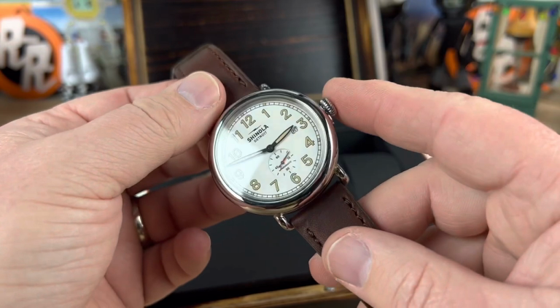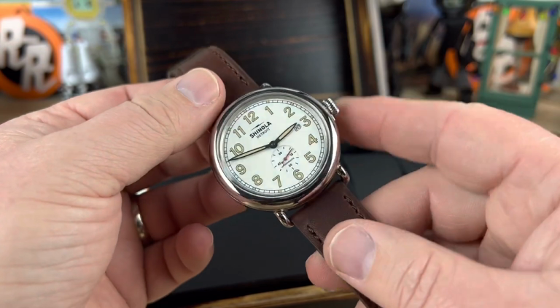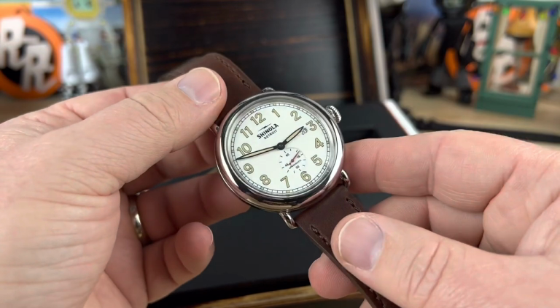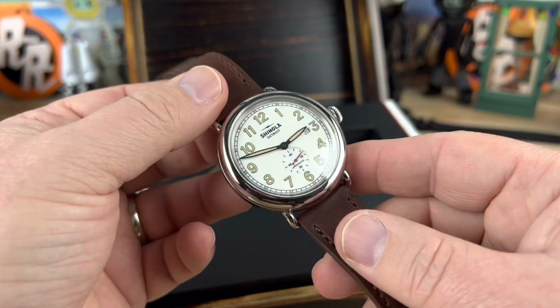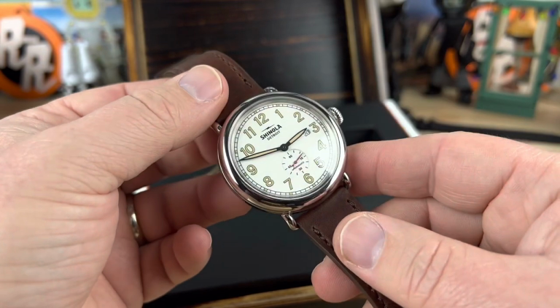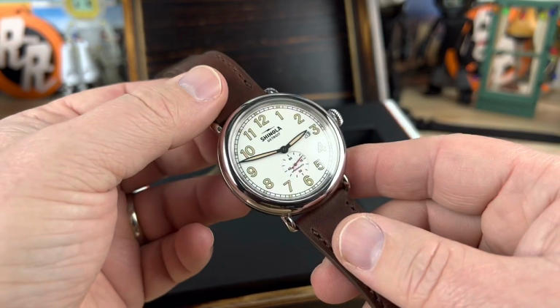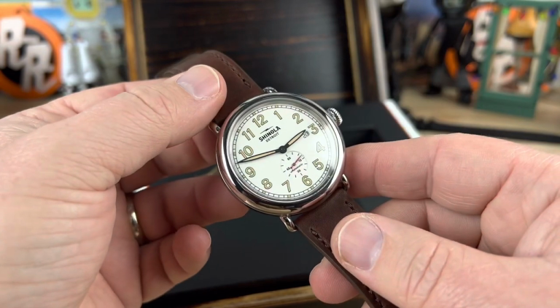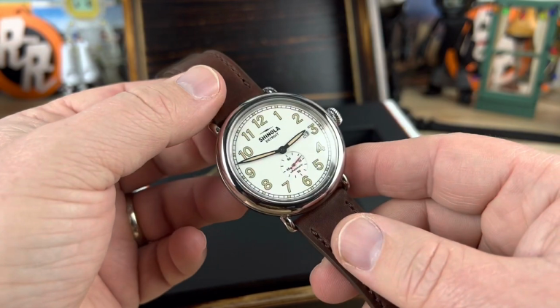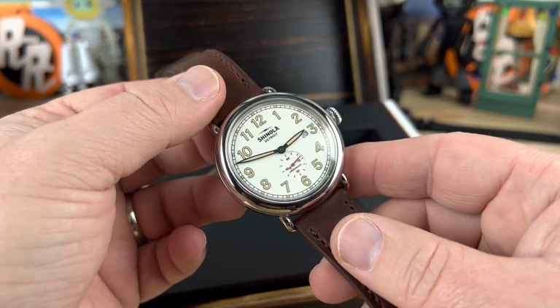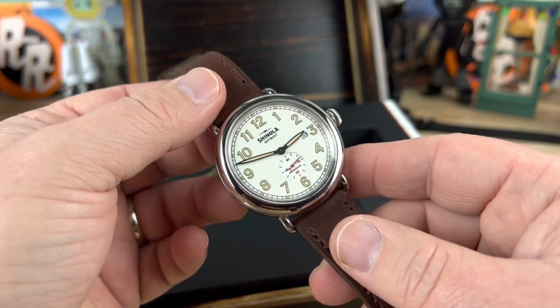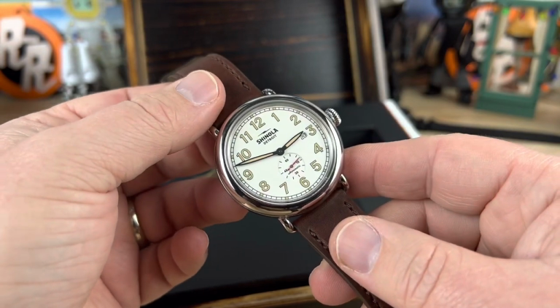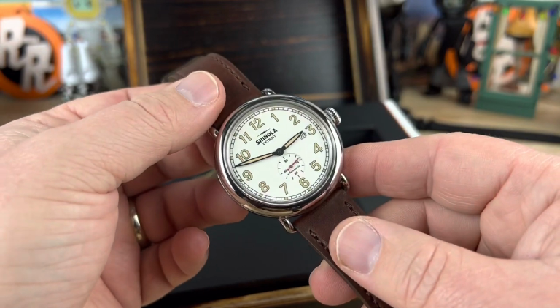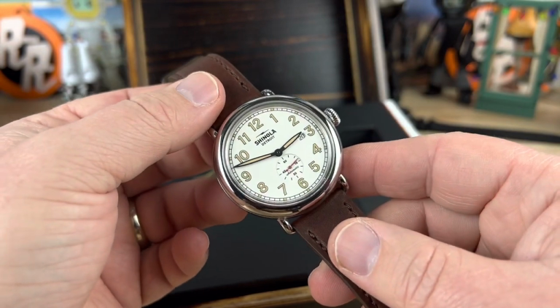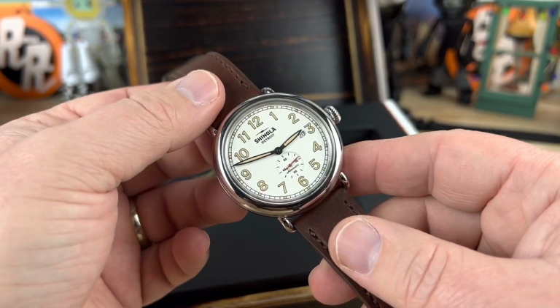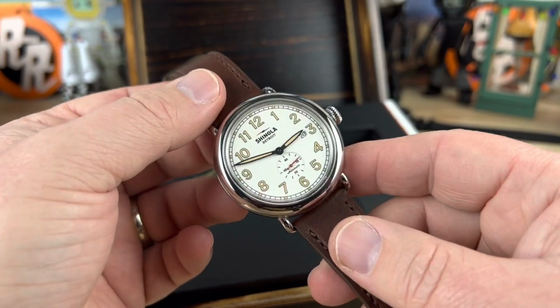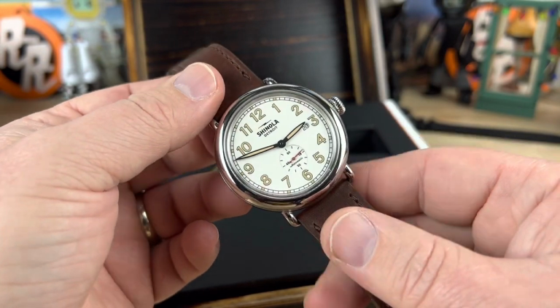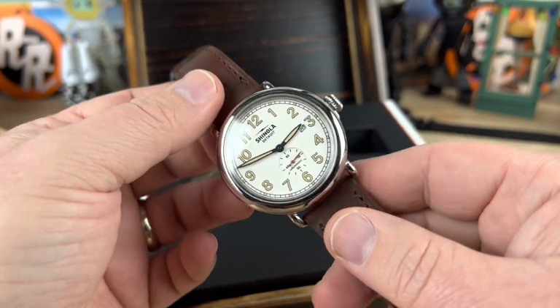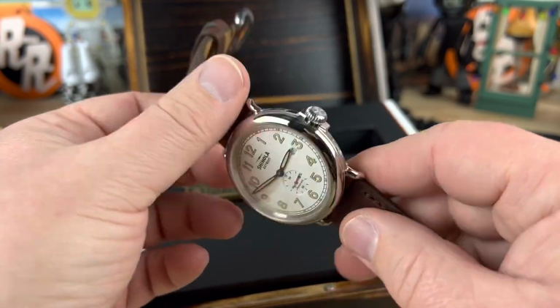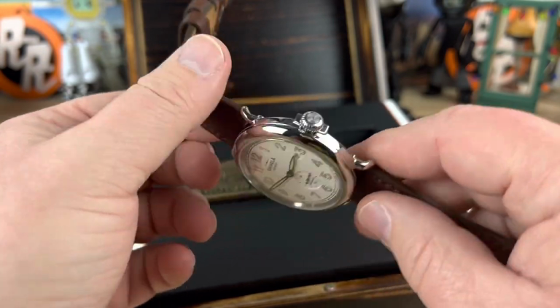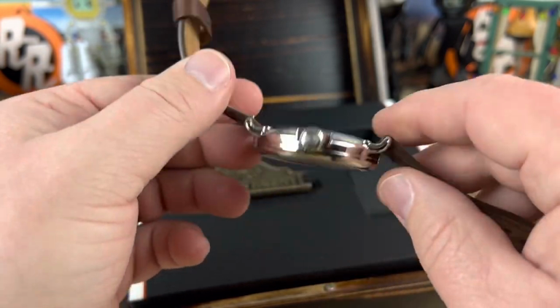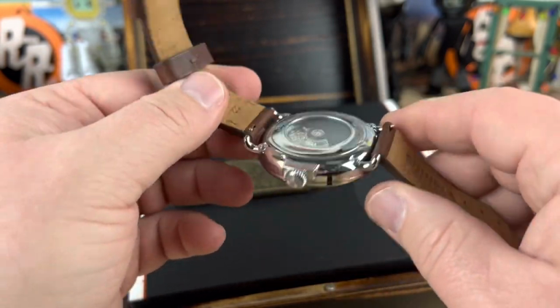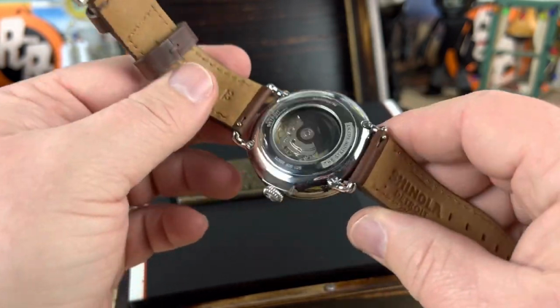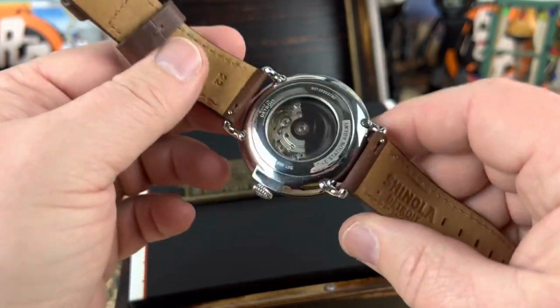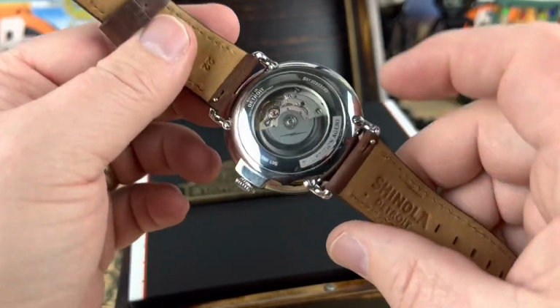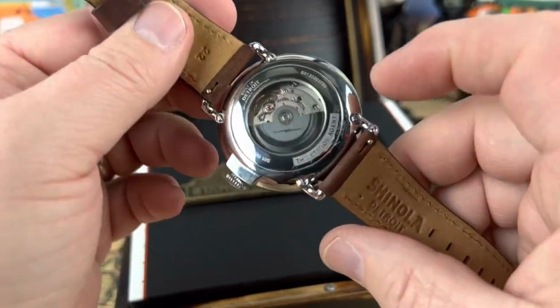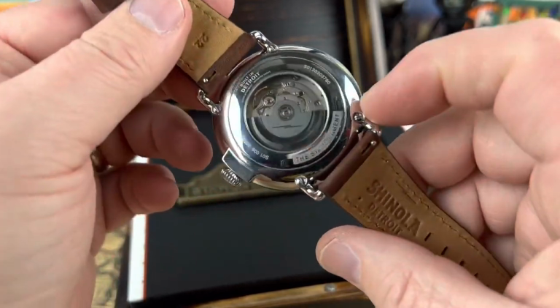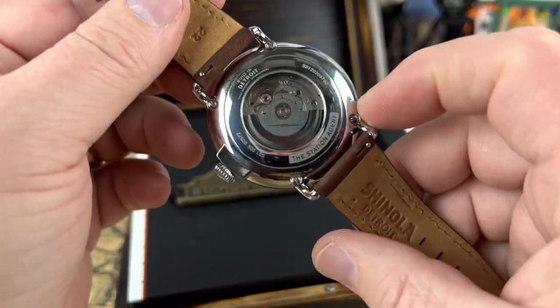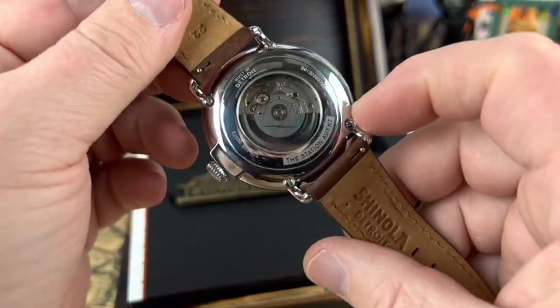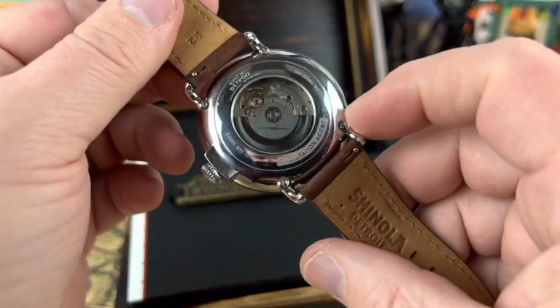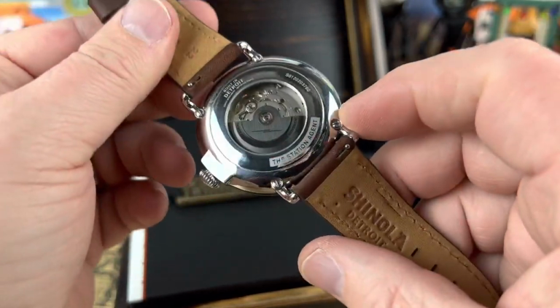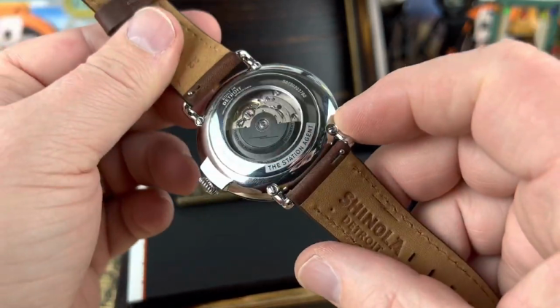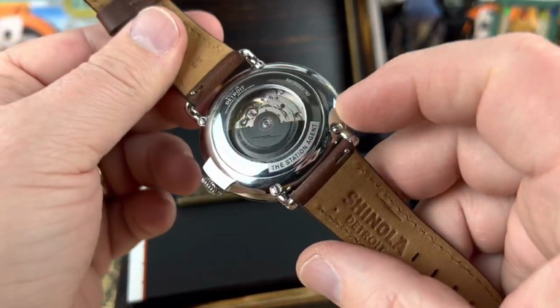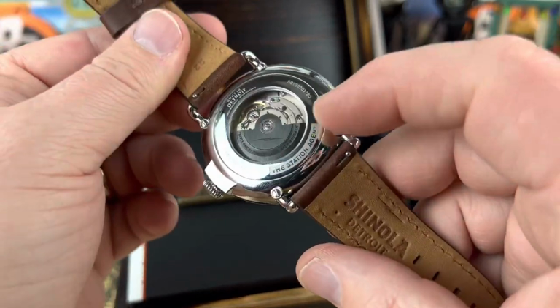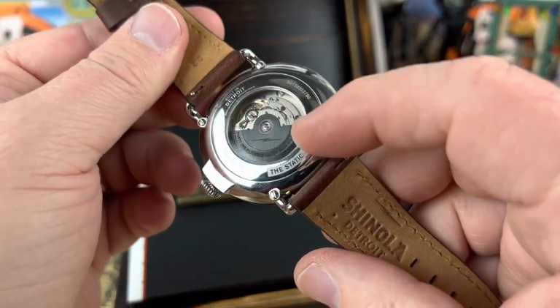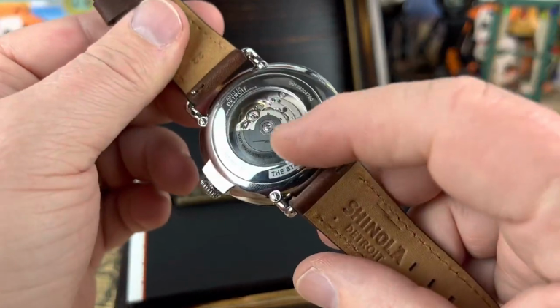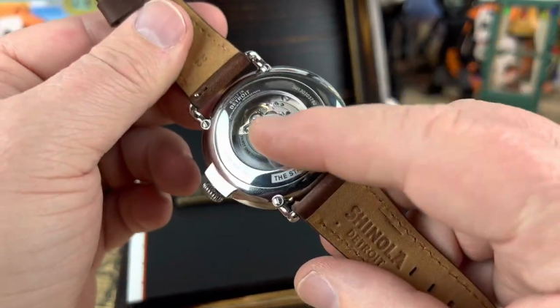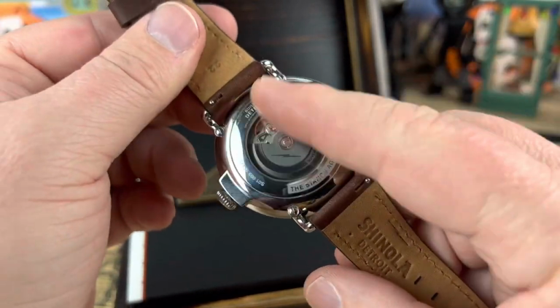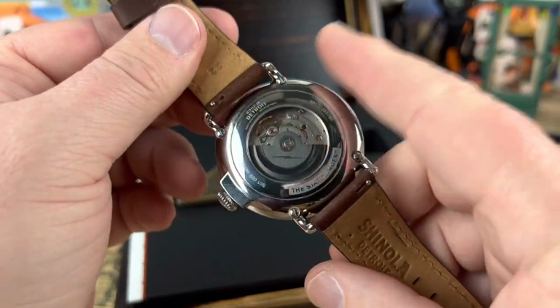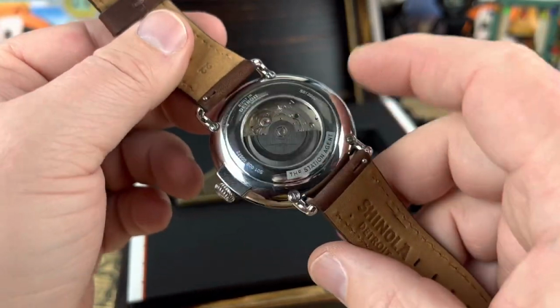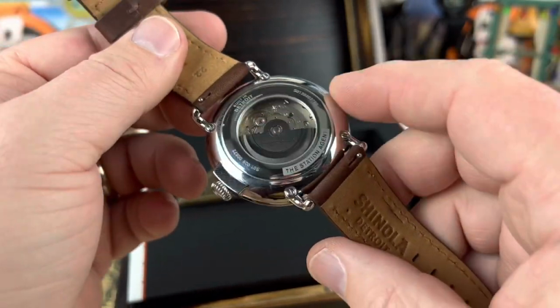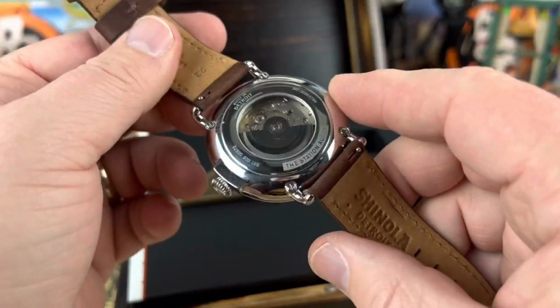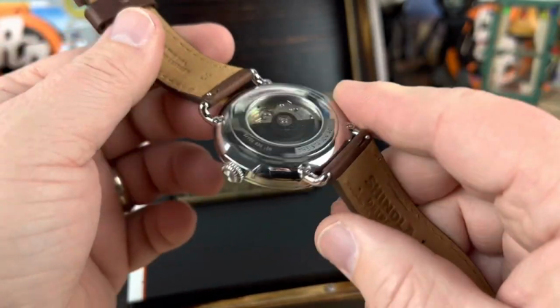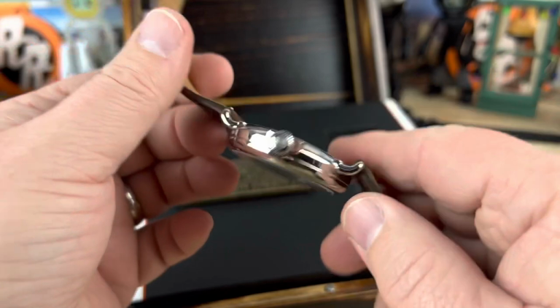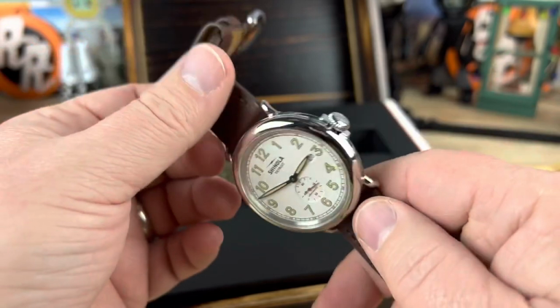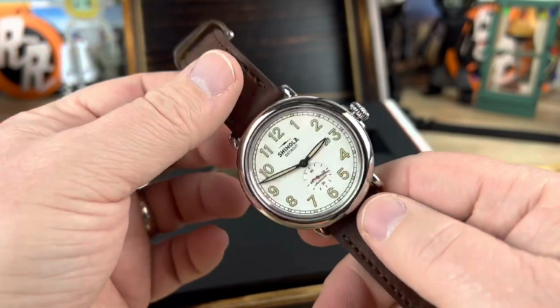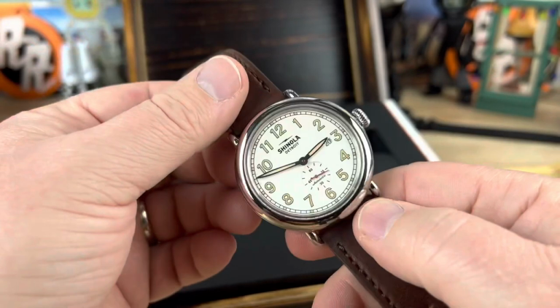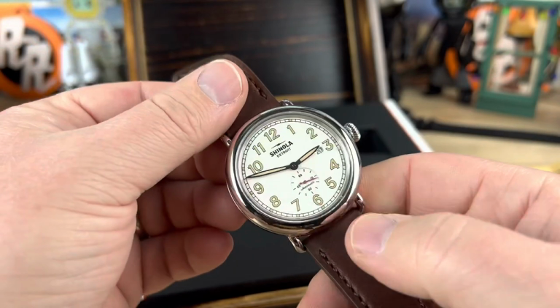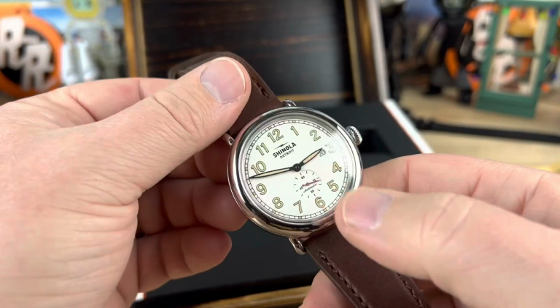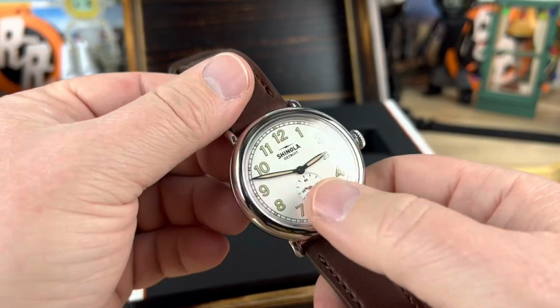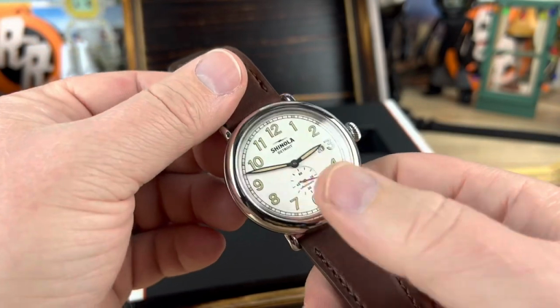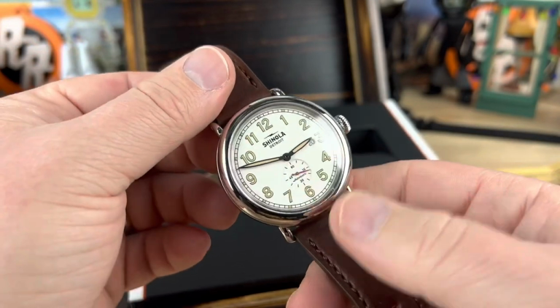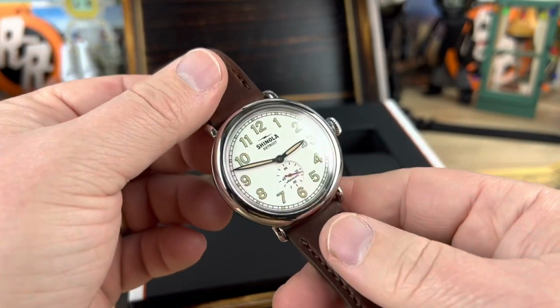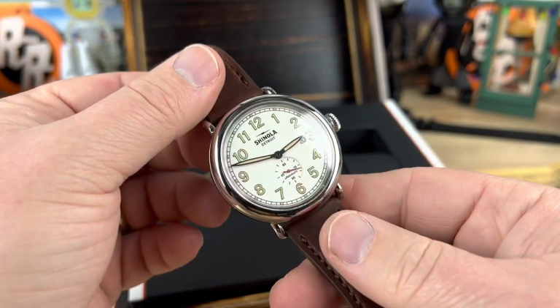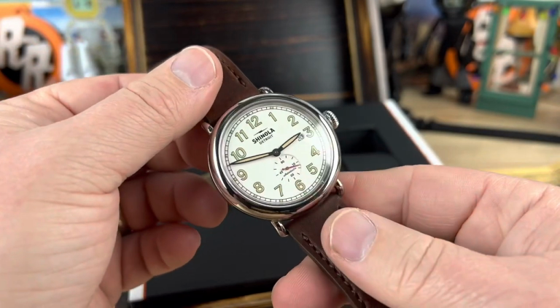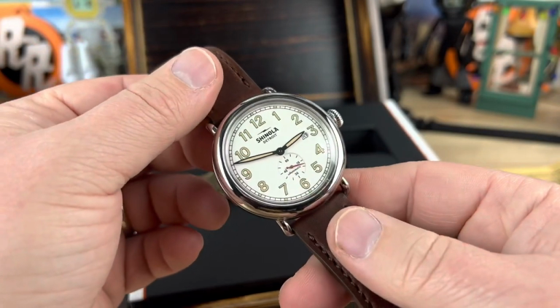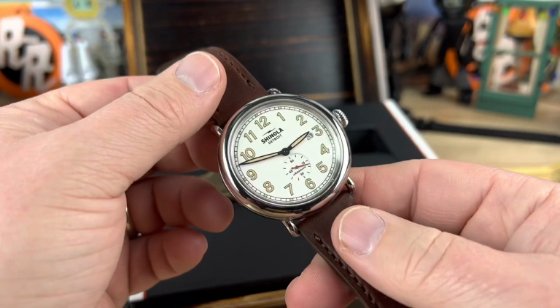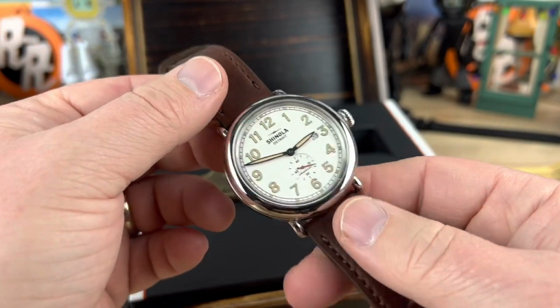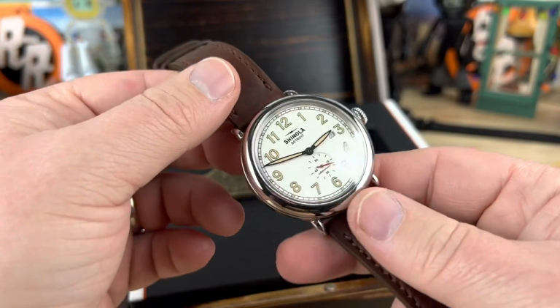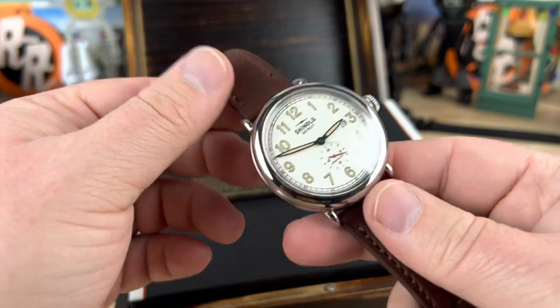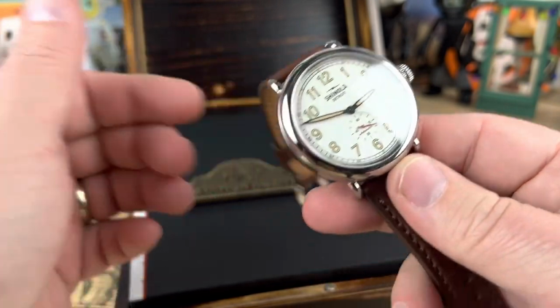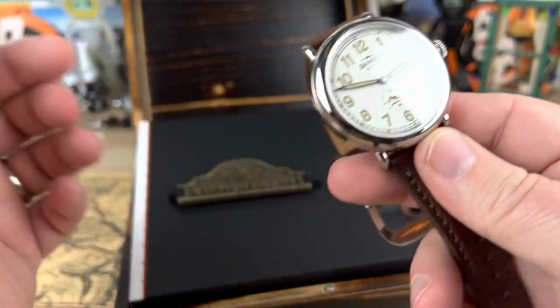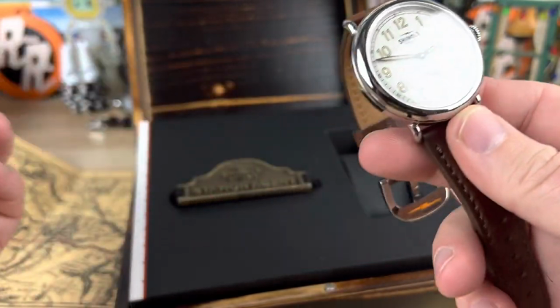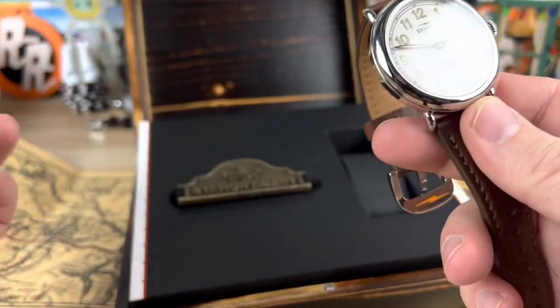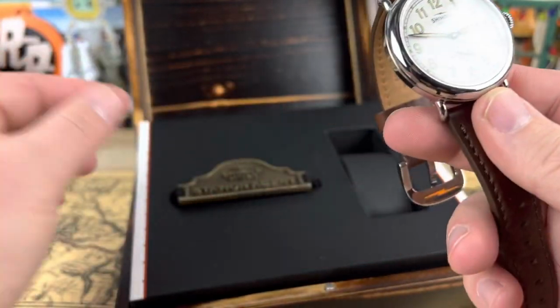Screwdown crown. Like I said, it's automatic — it's going to be a Sellita, whatever number that you get with a small seconds. I'll look it up for the full video.